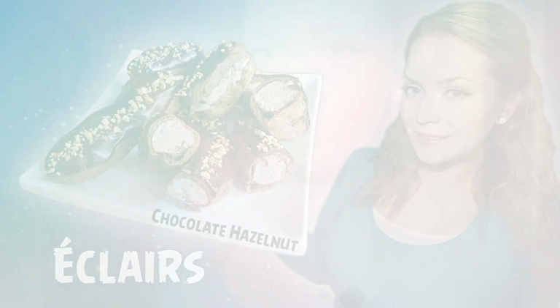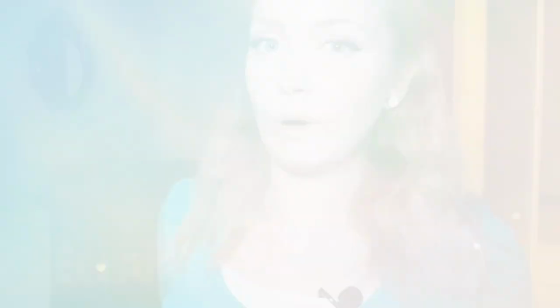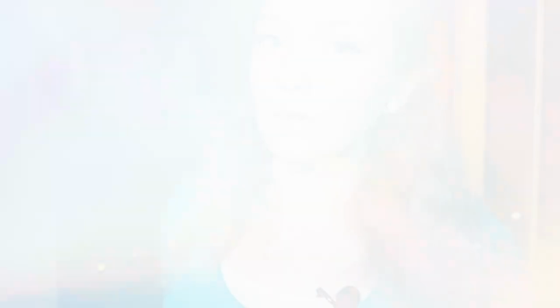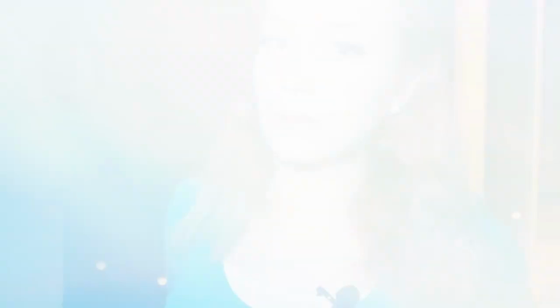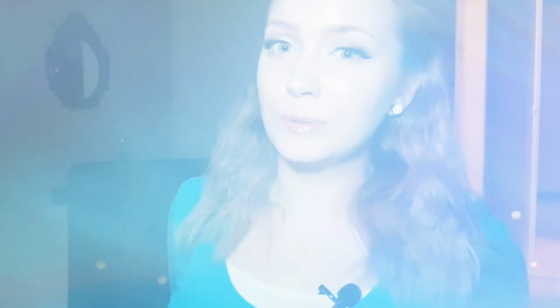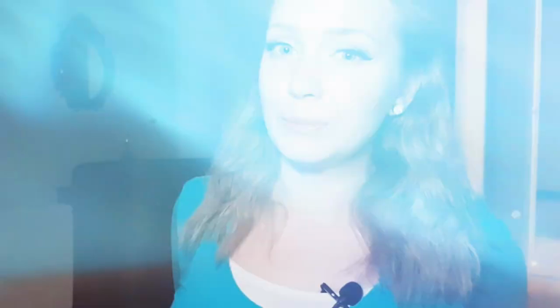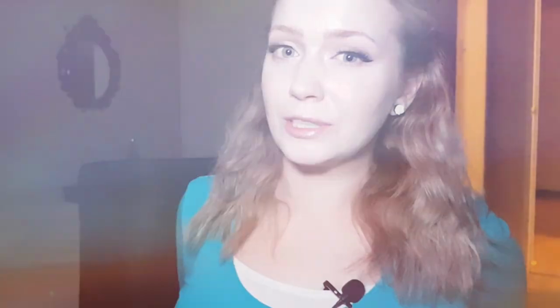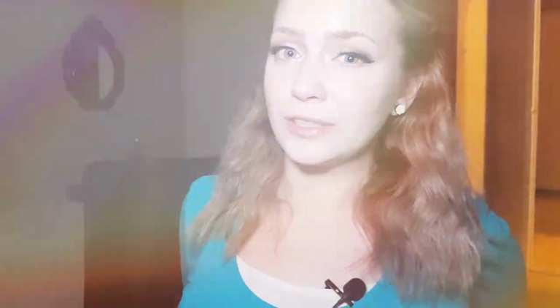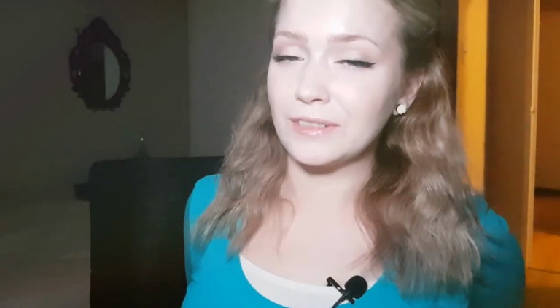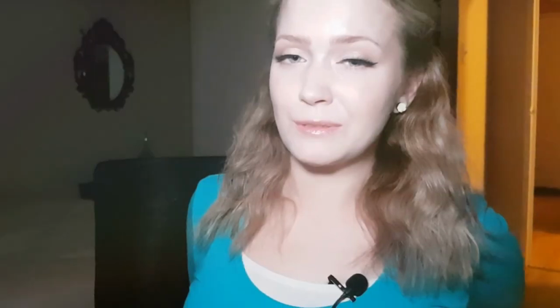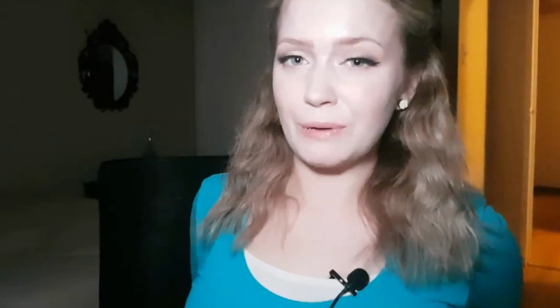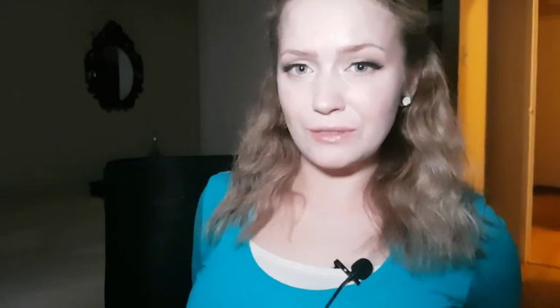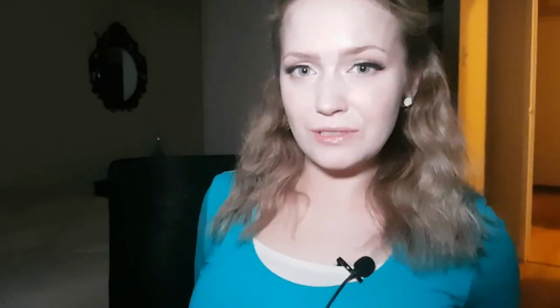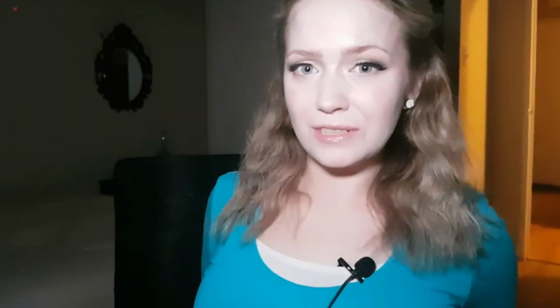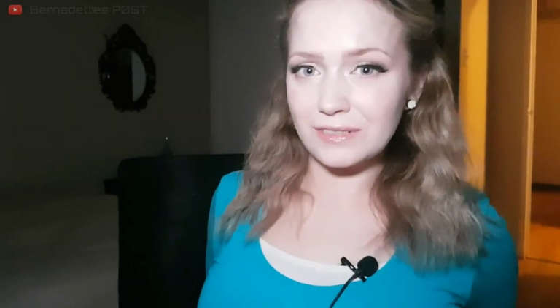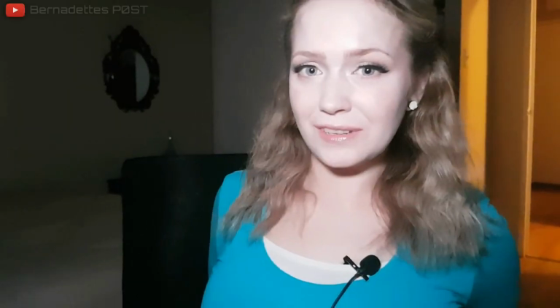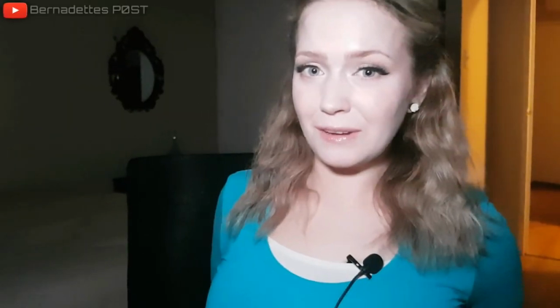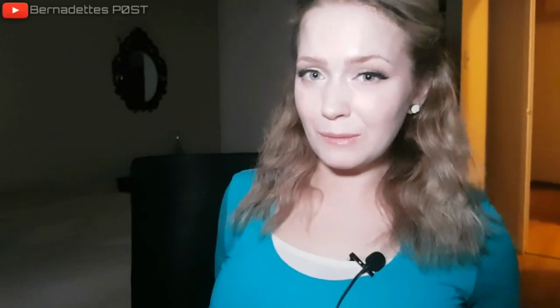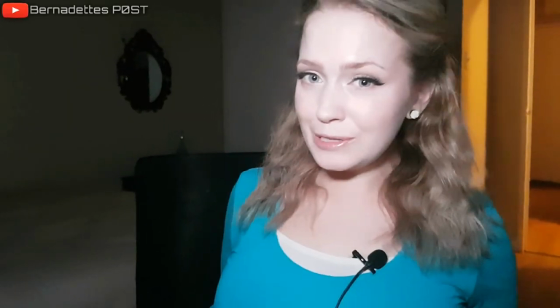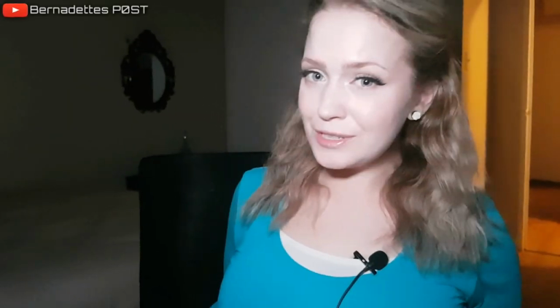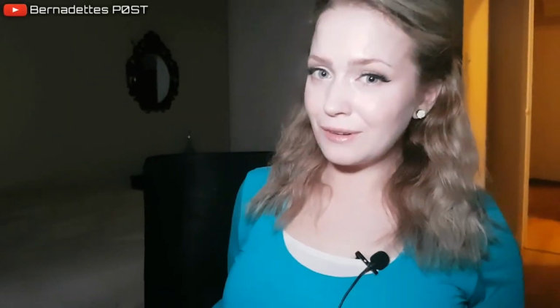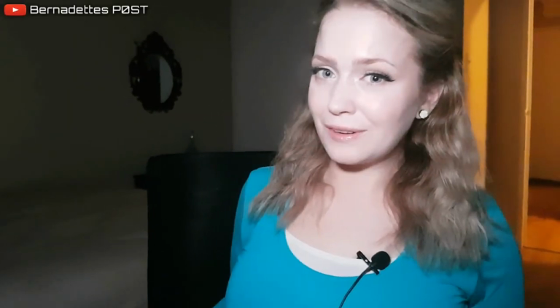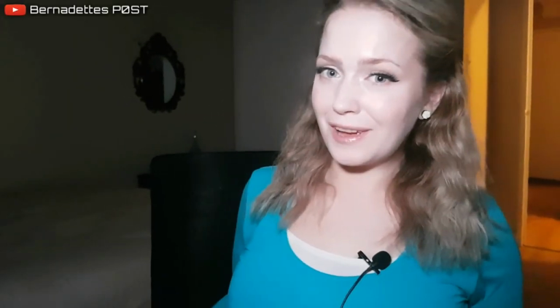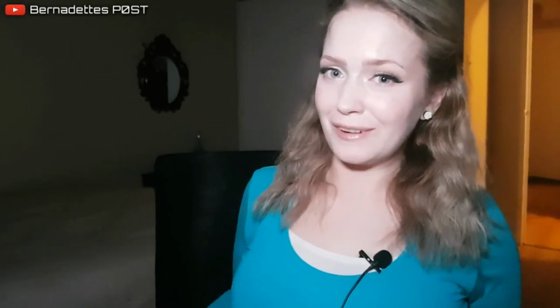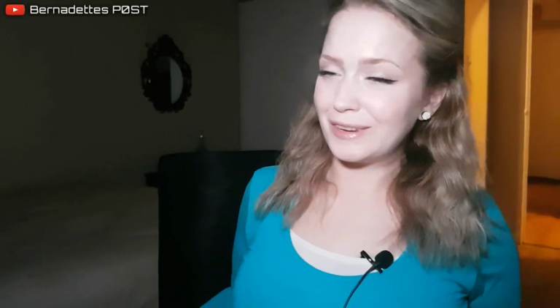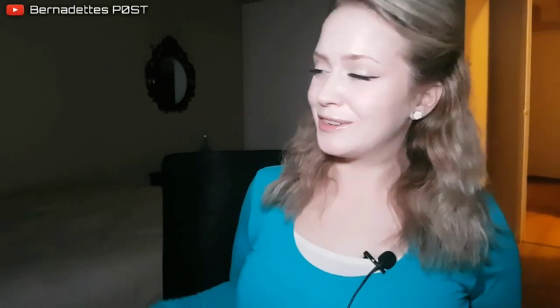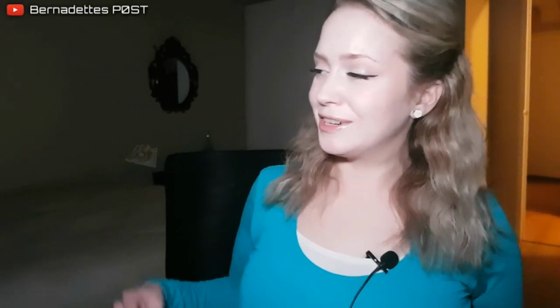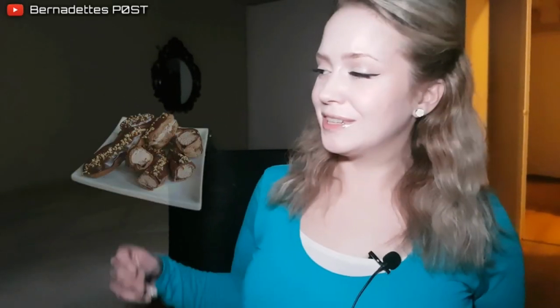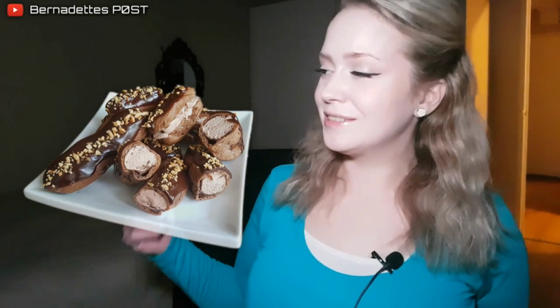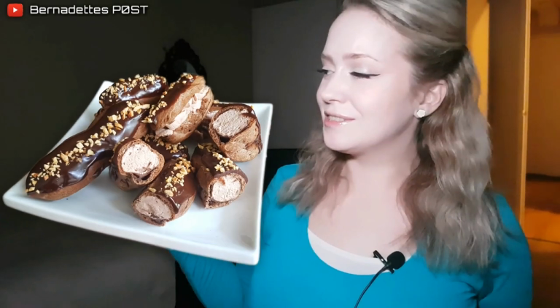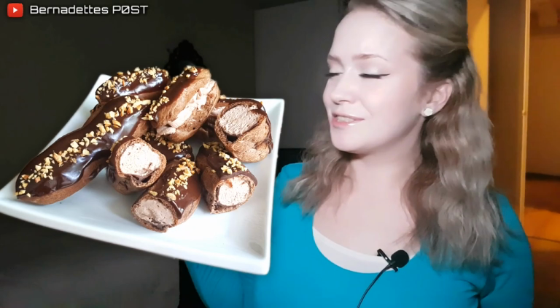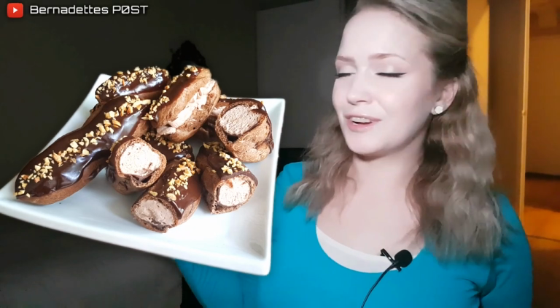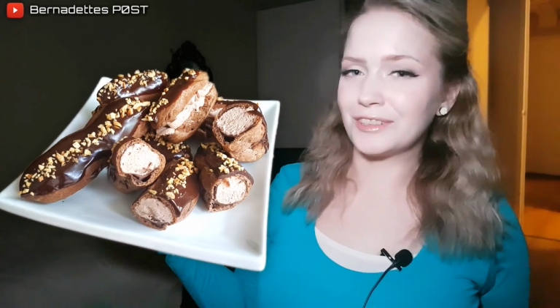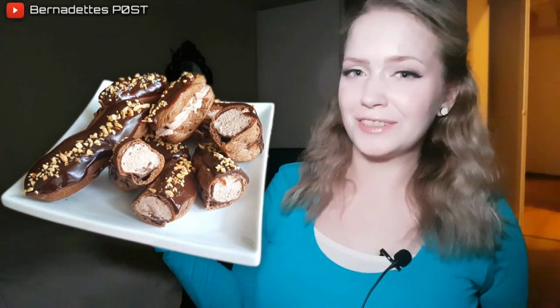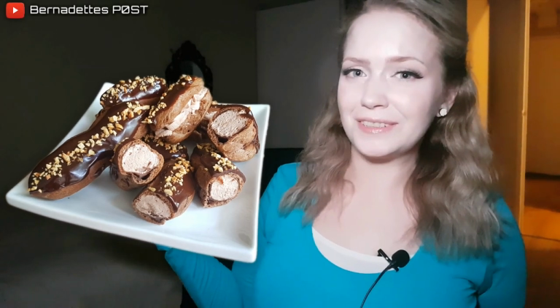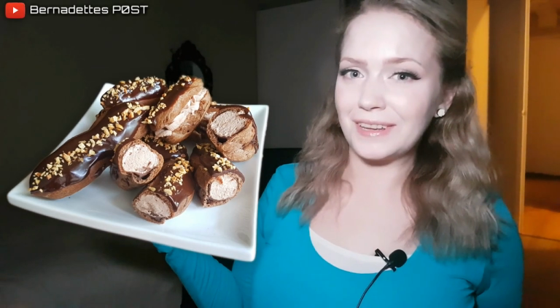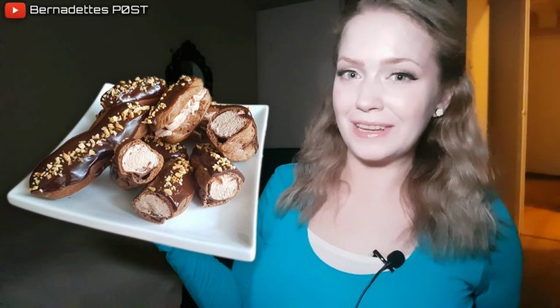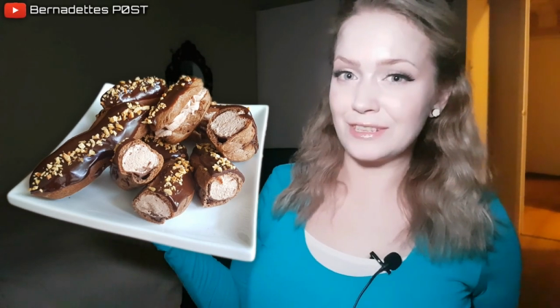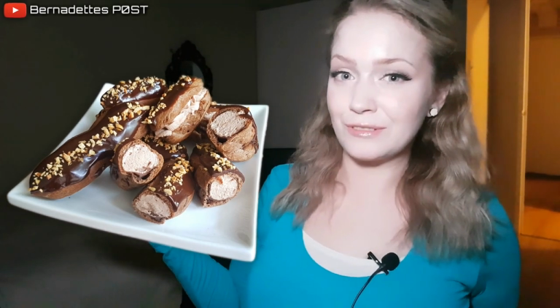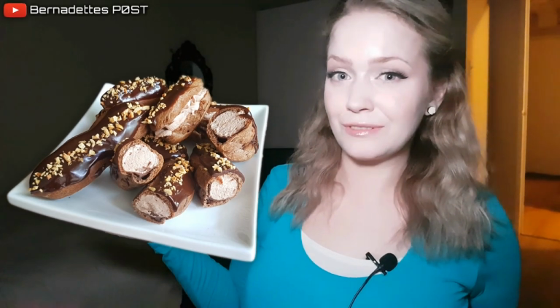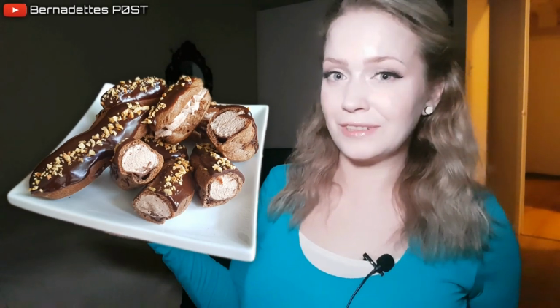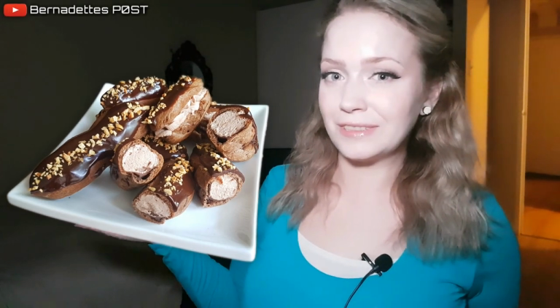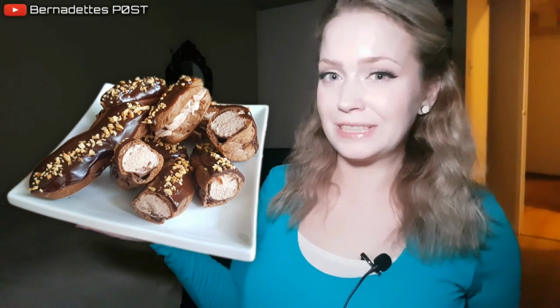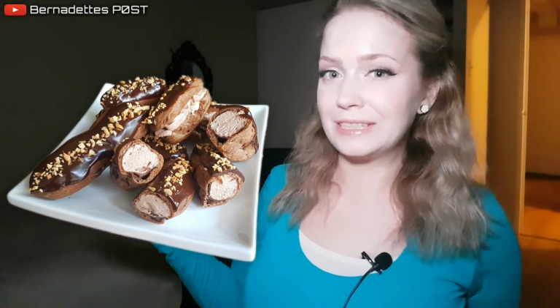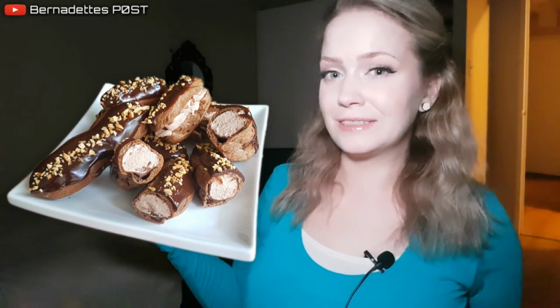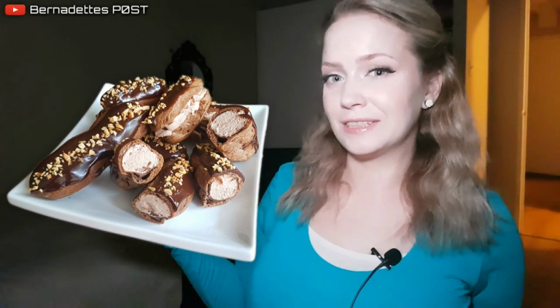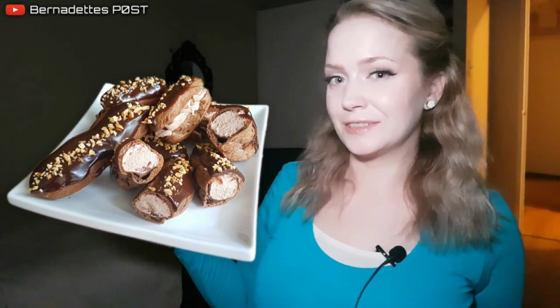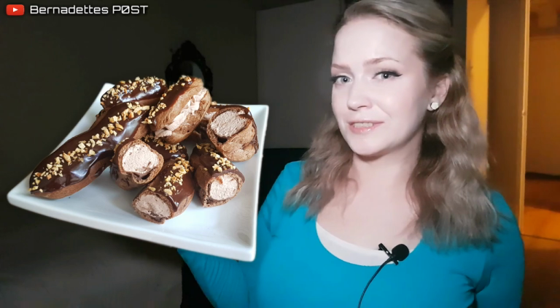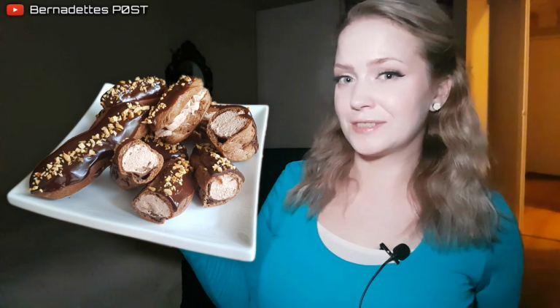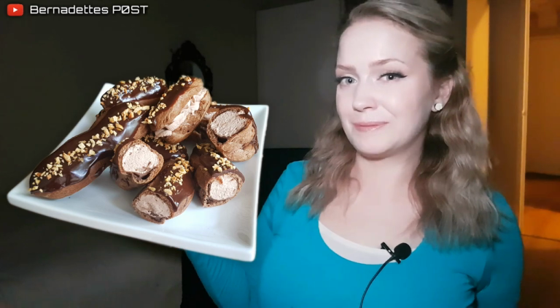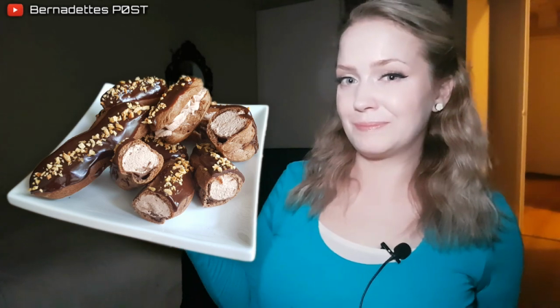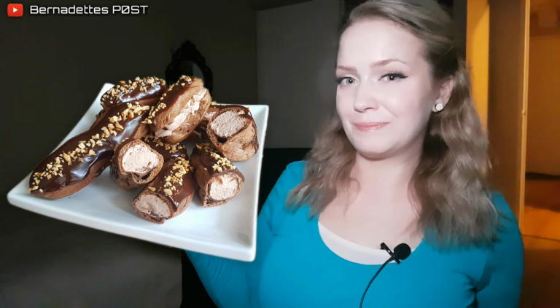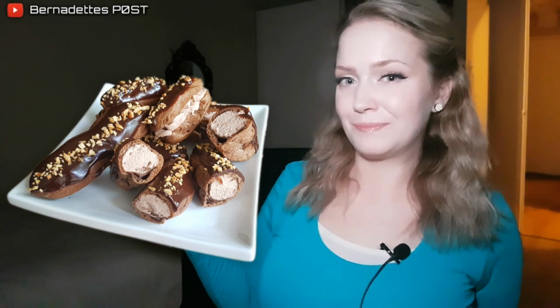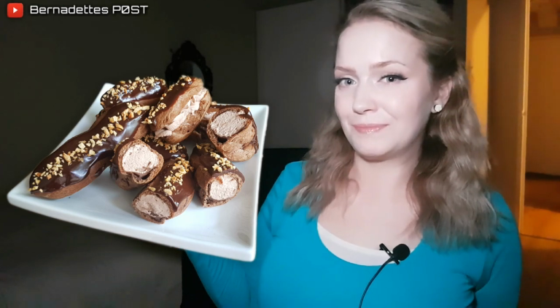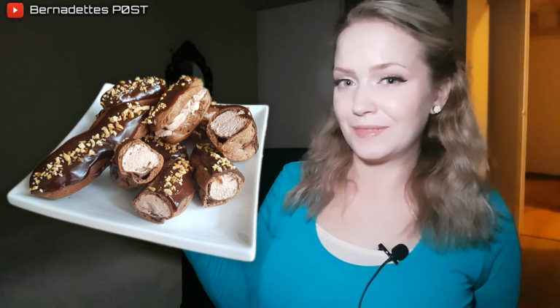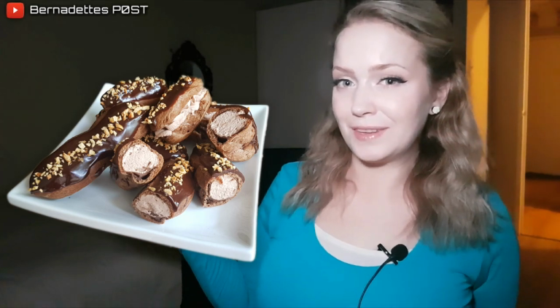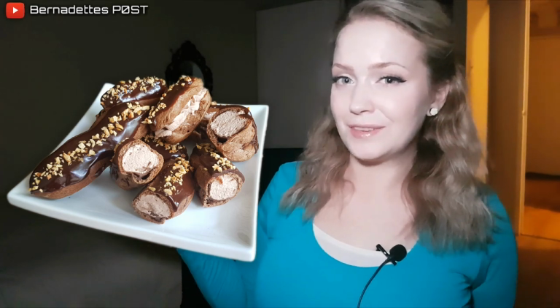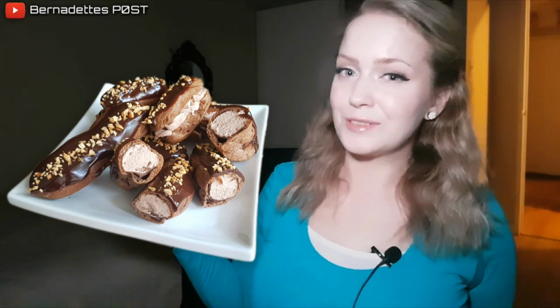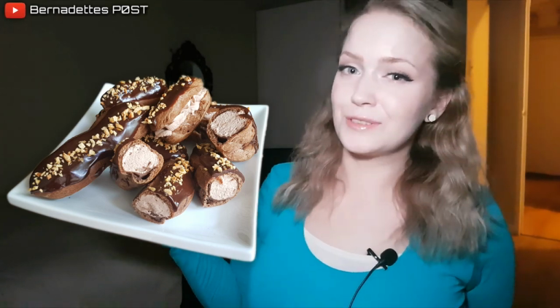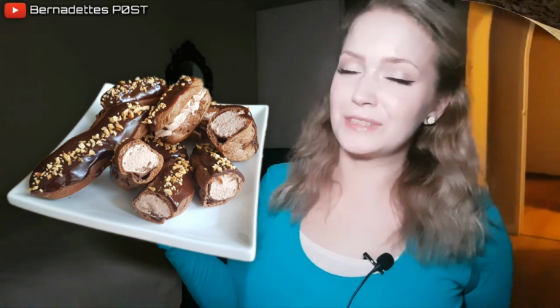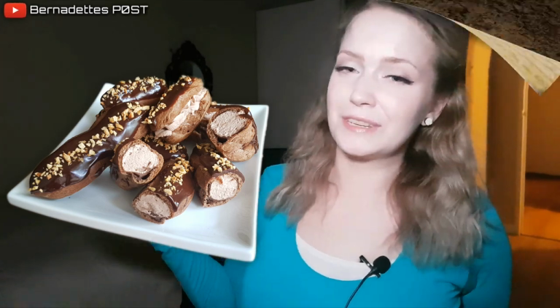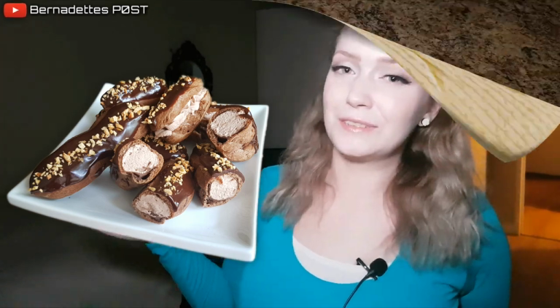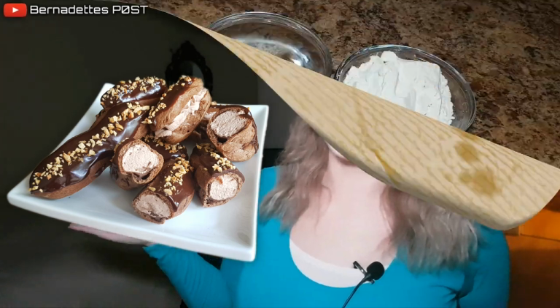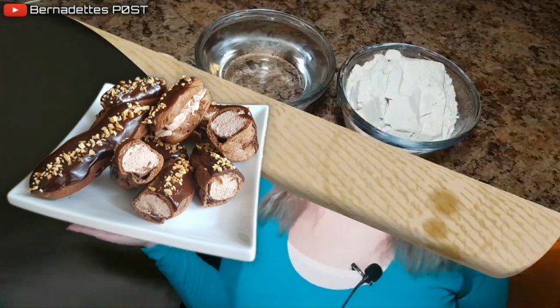Welcome to Bernadette's Post and today I'll be showing how I created chocolate hazelnut eclairs. So stay tuned.